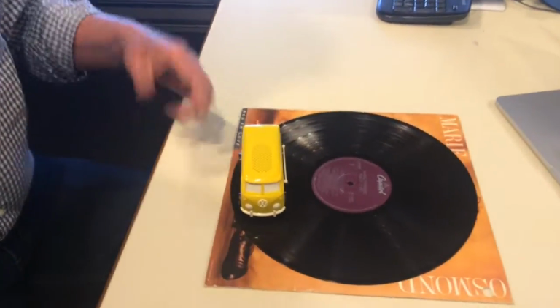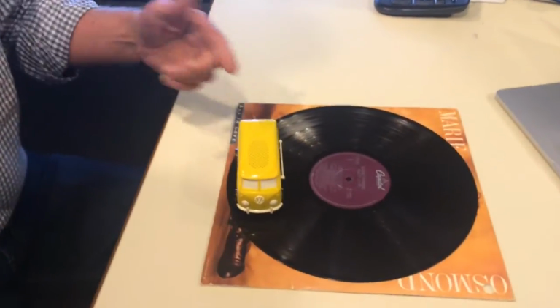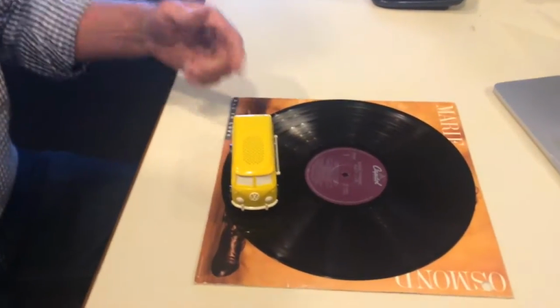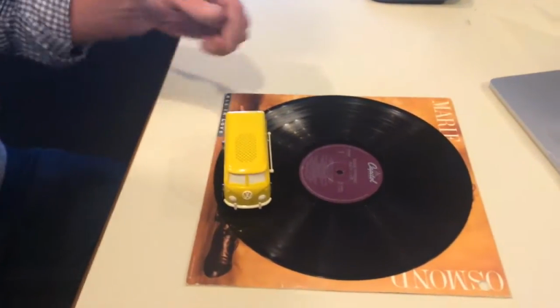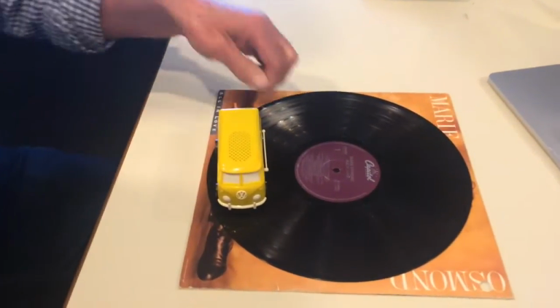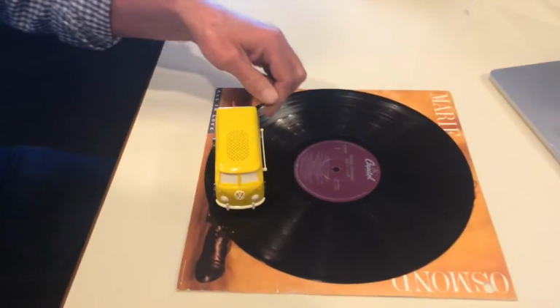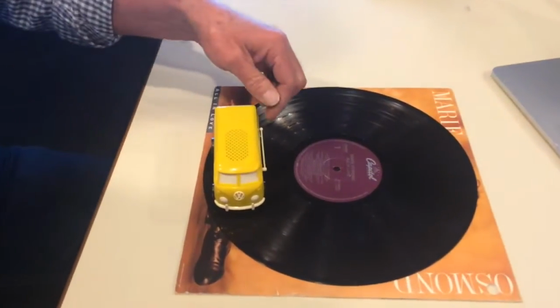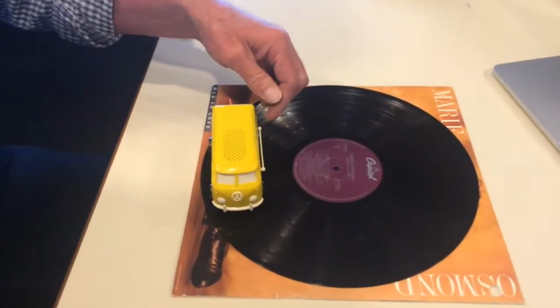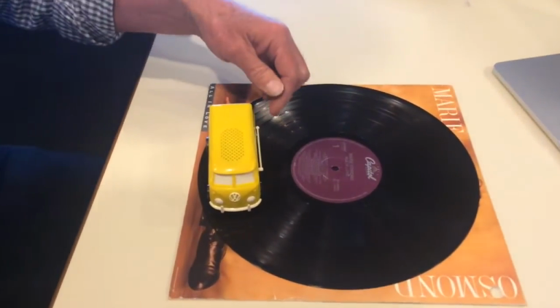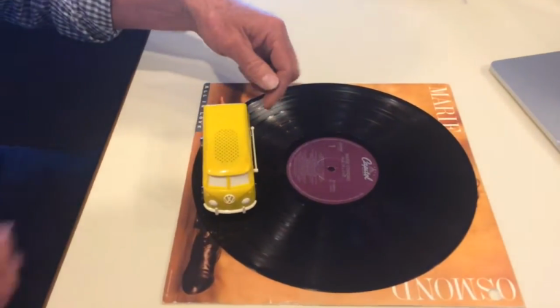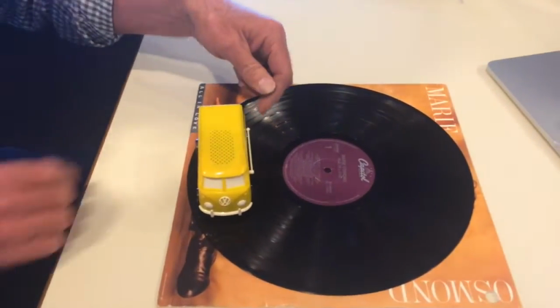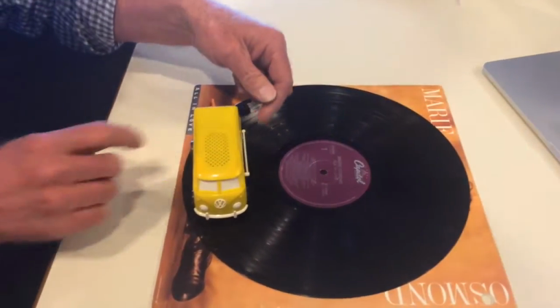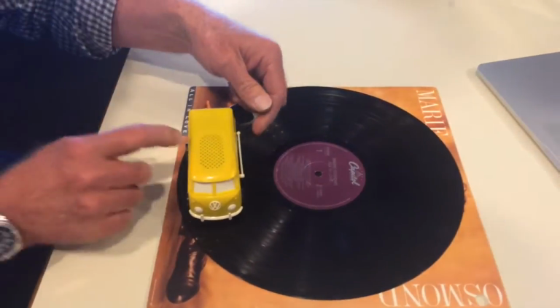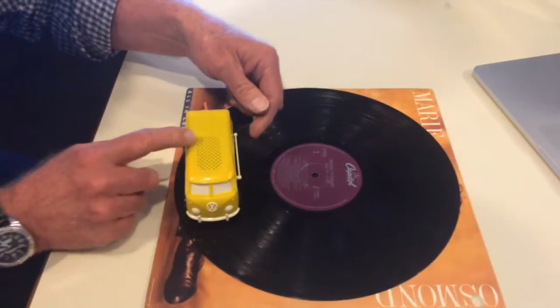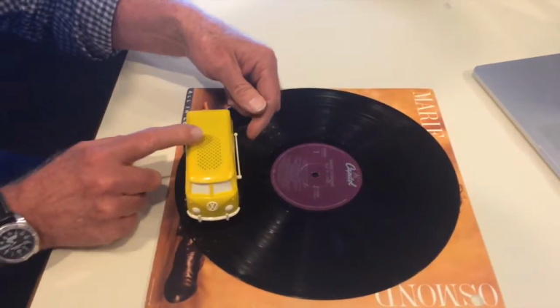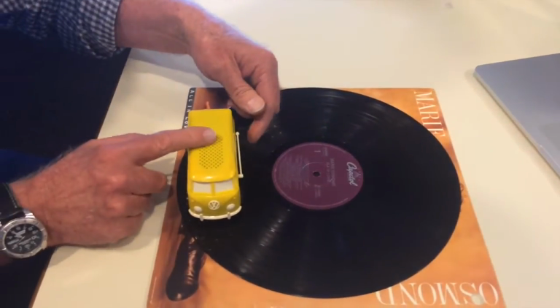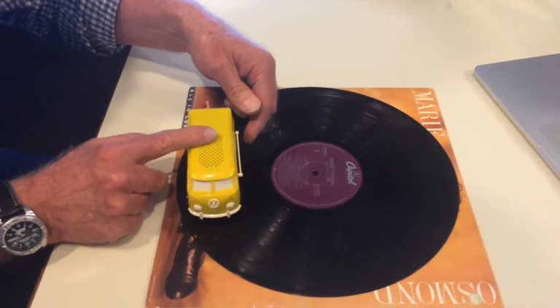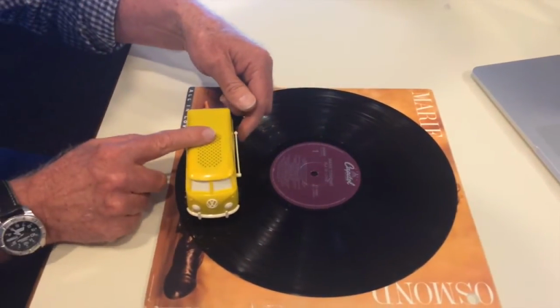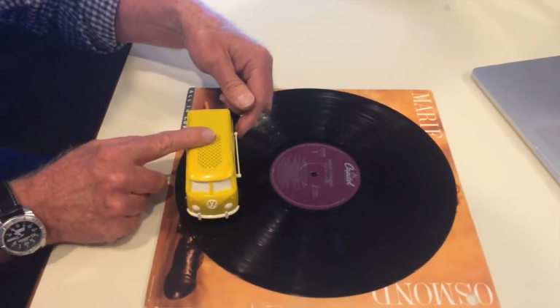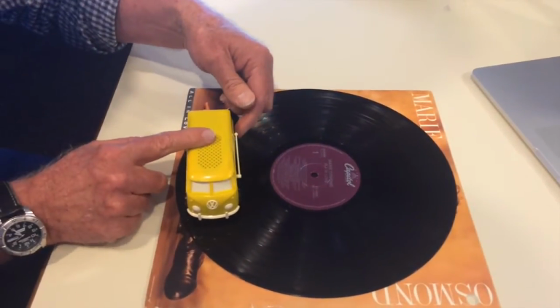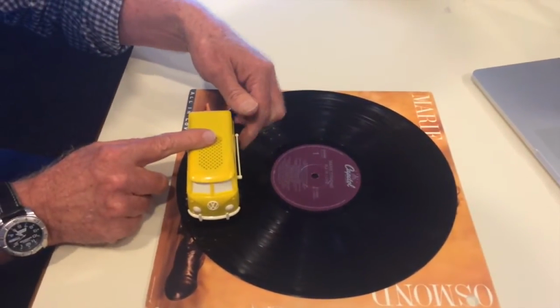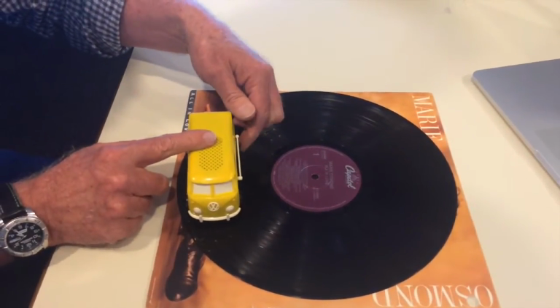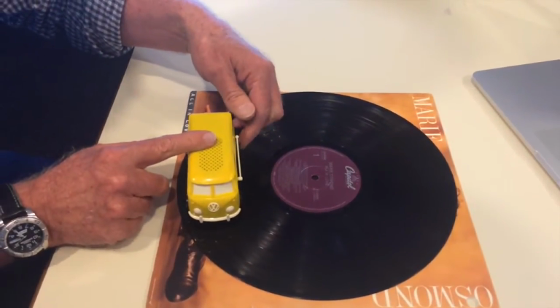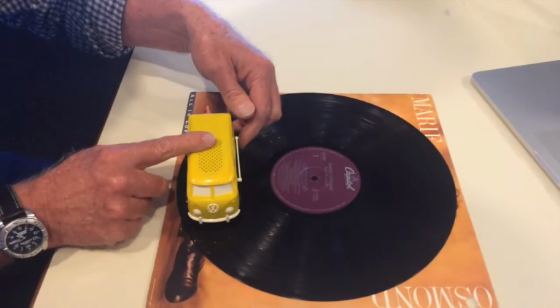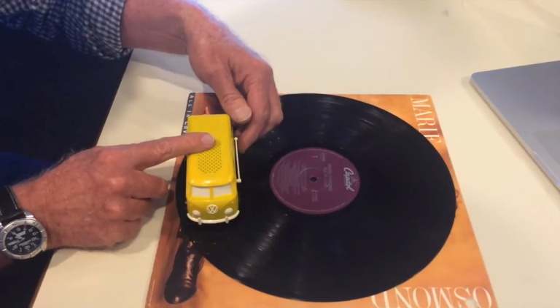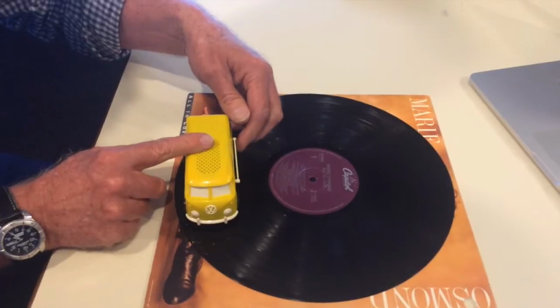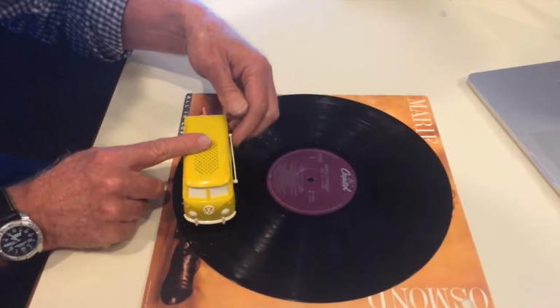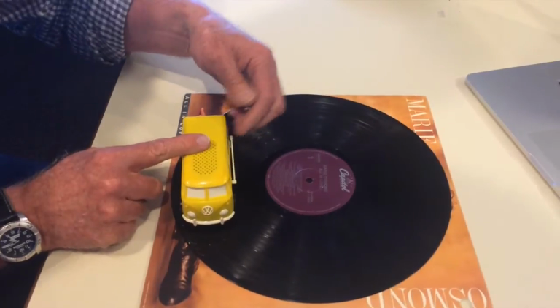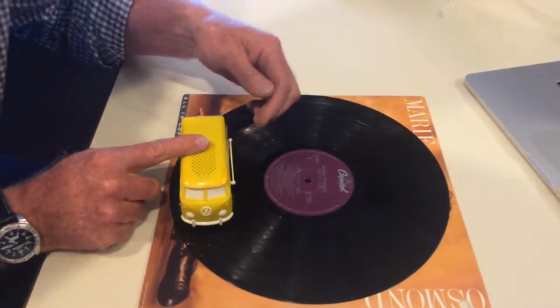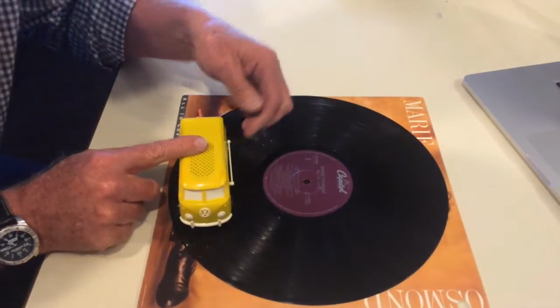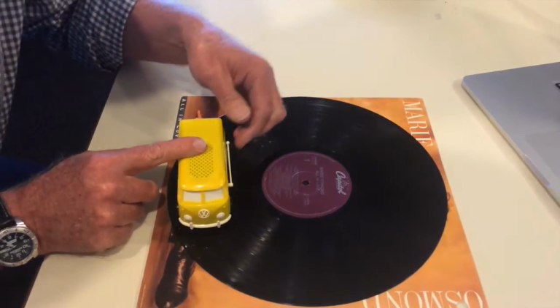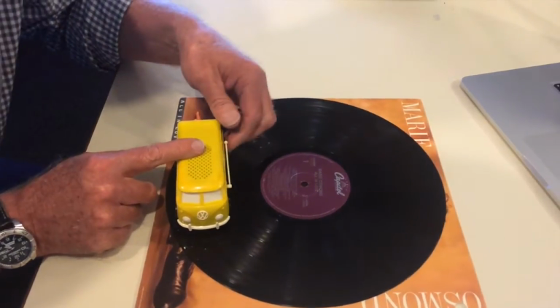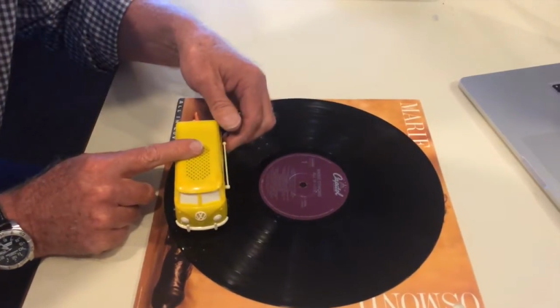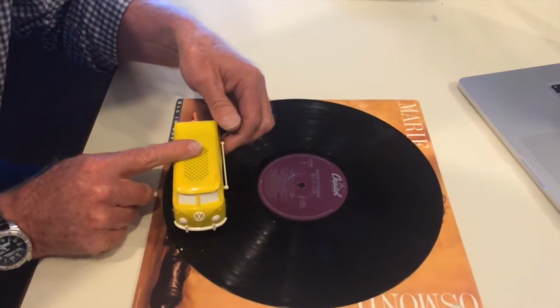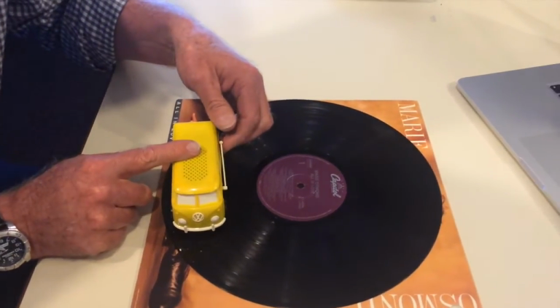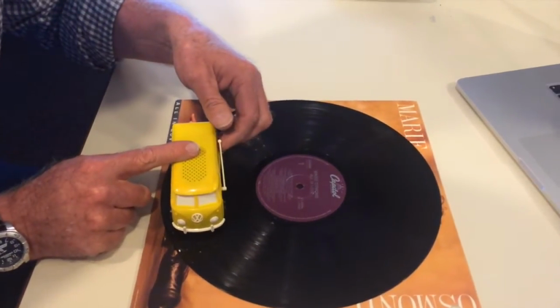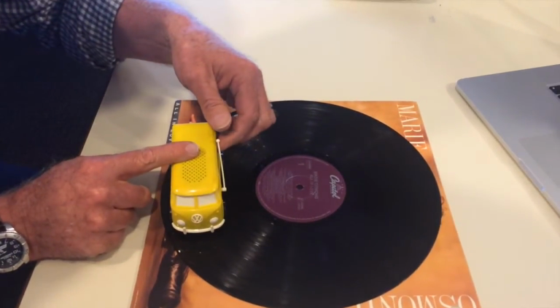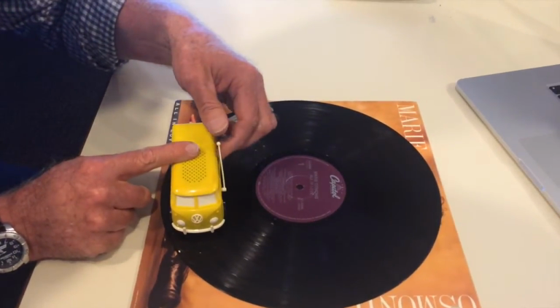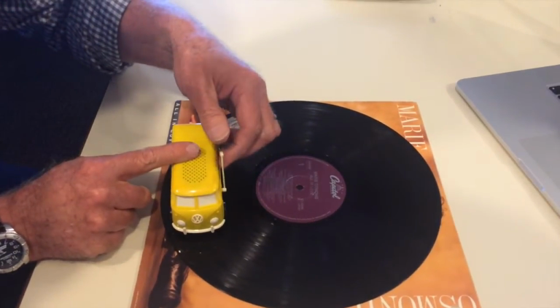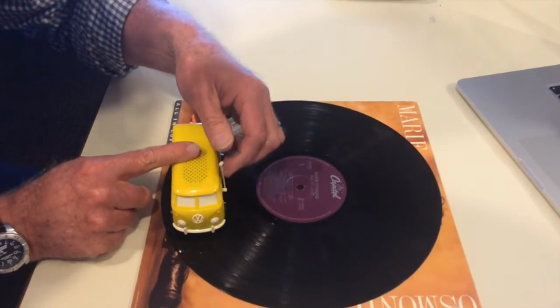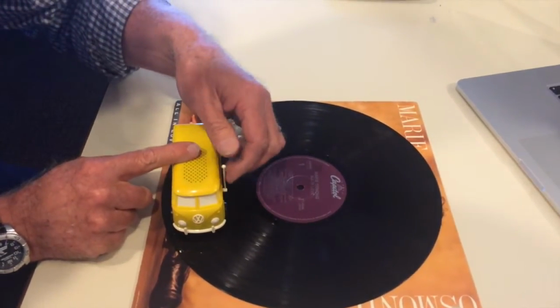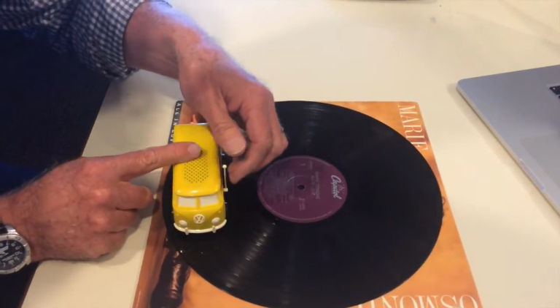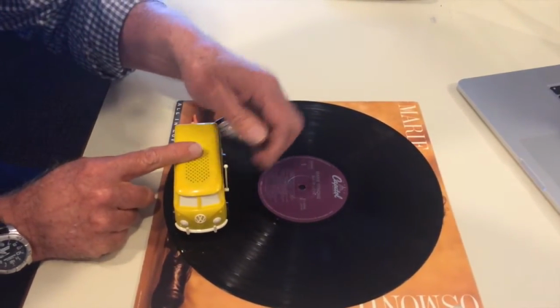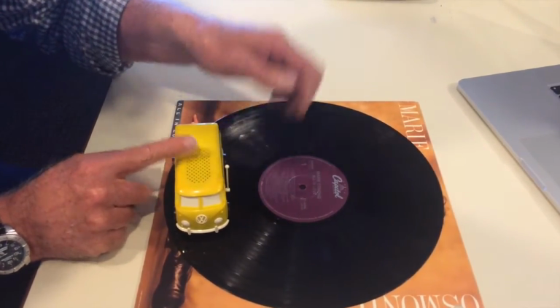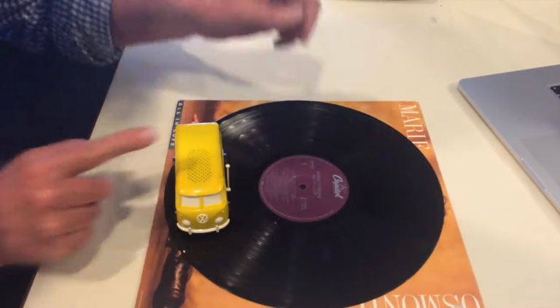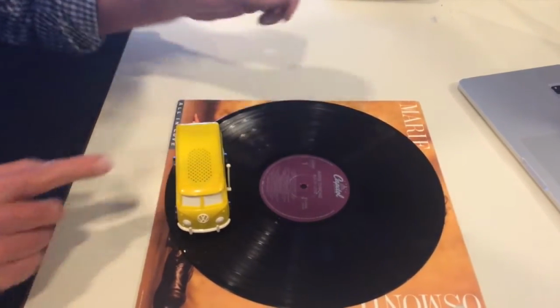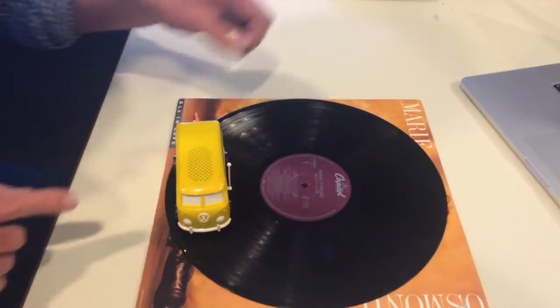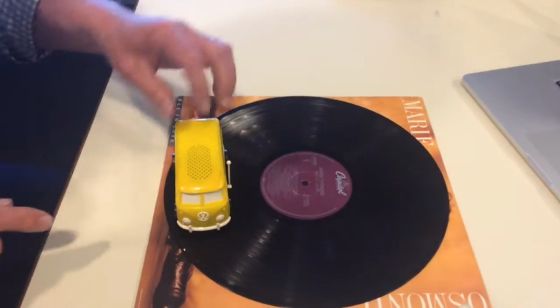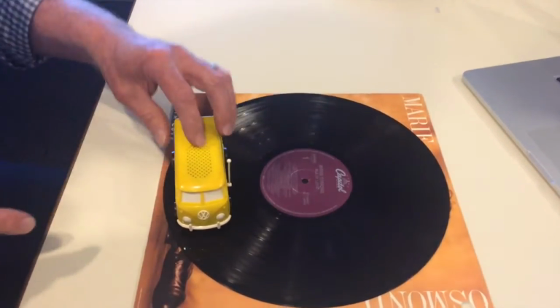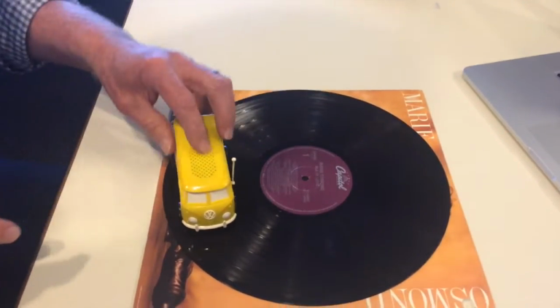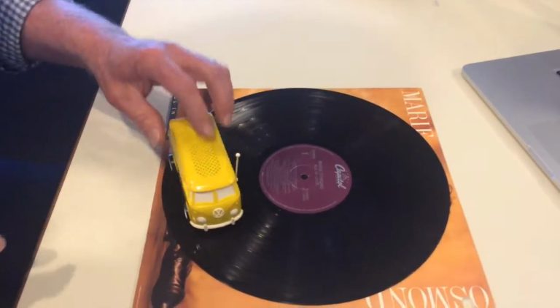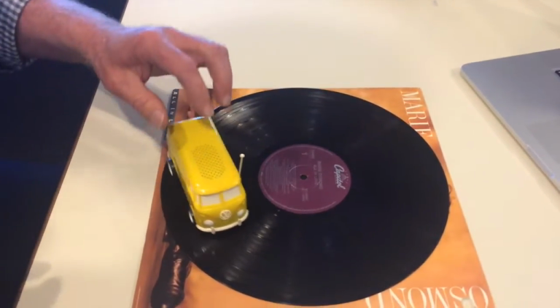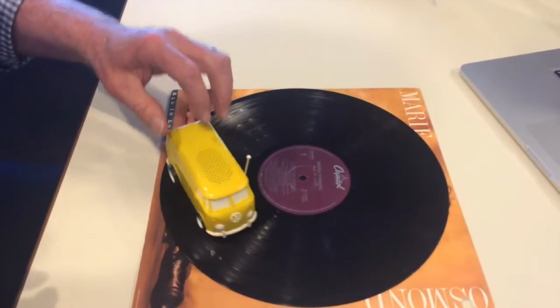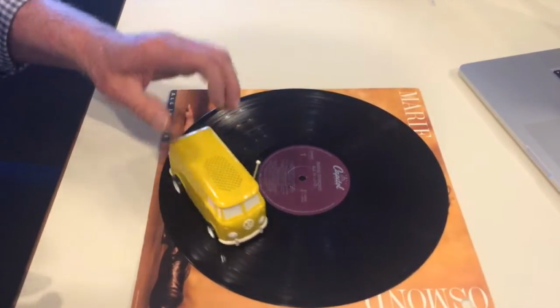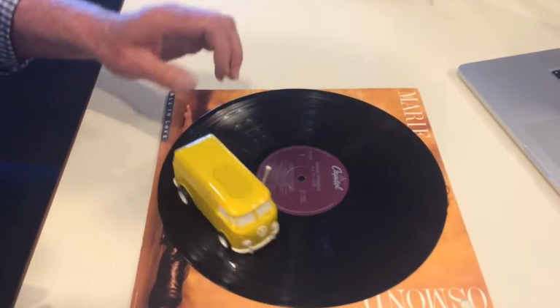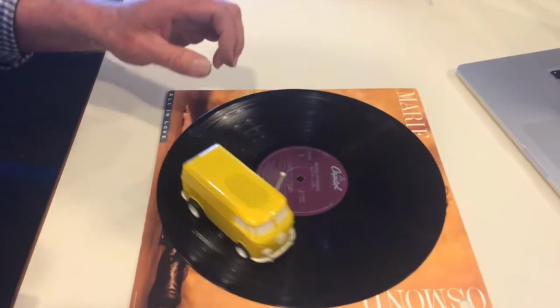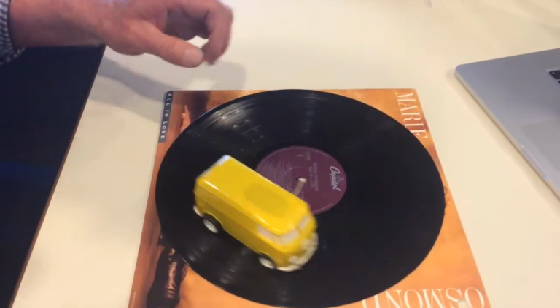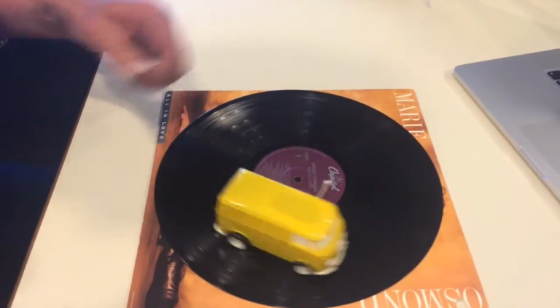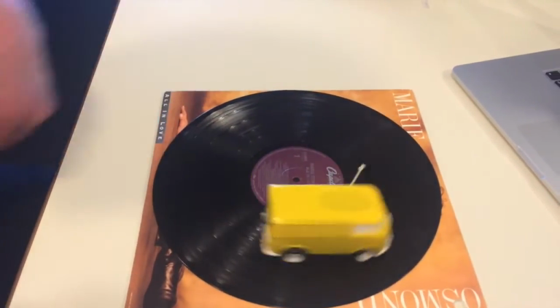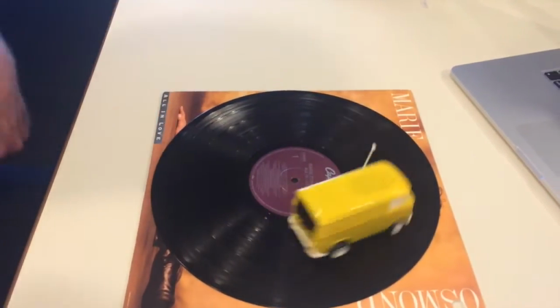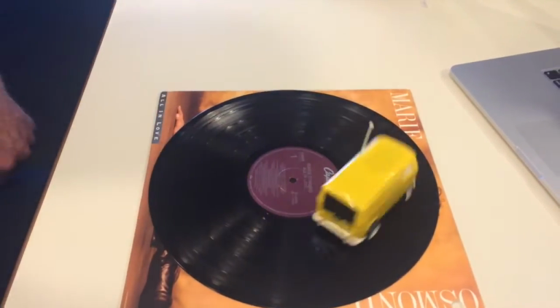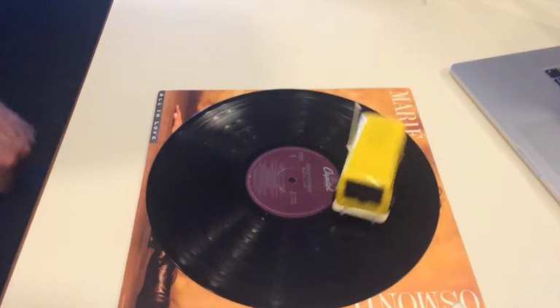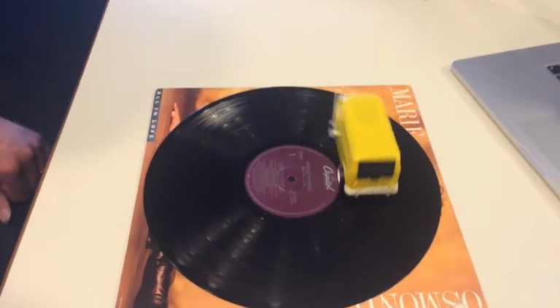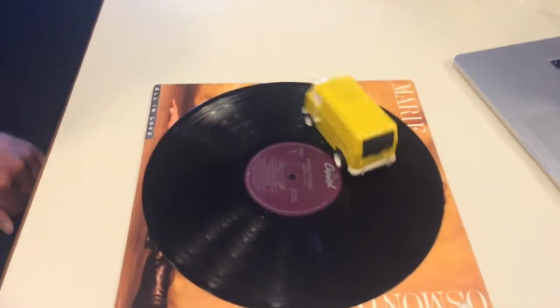To get this operating, all you do is flip up the little antenna, and away it goes around the record.